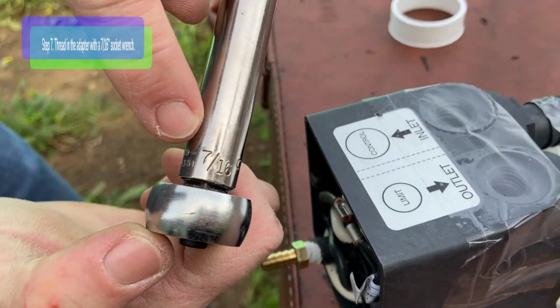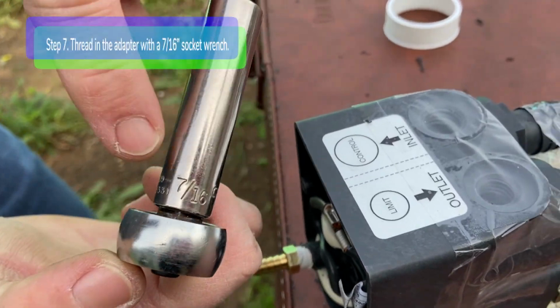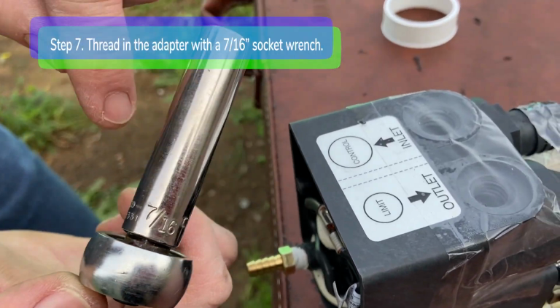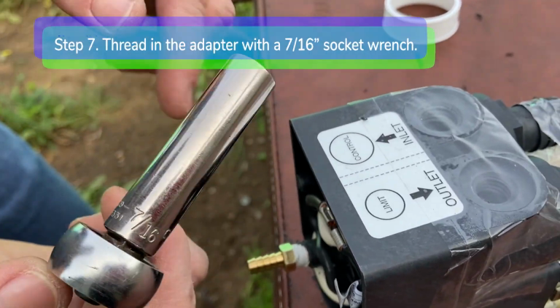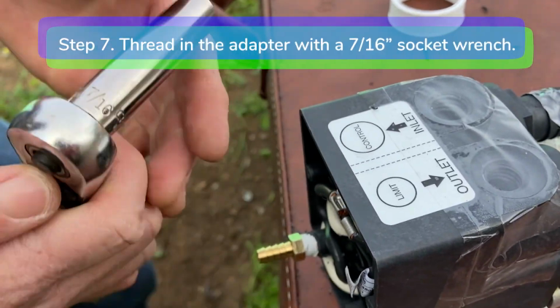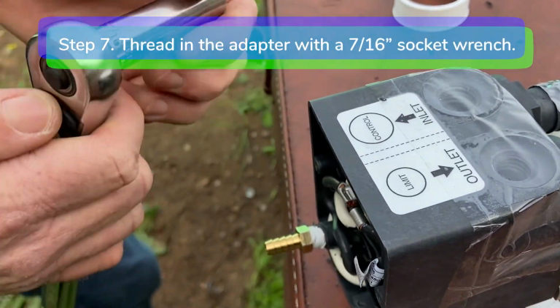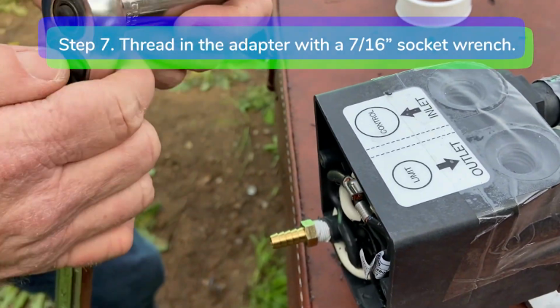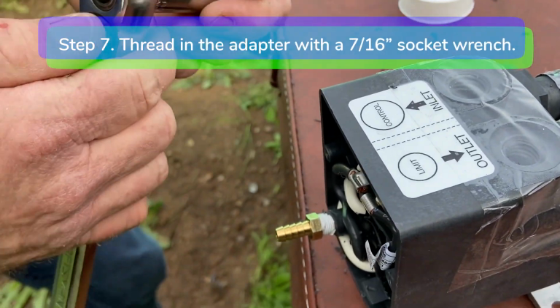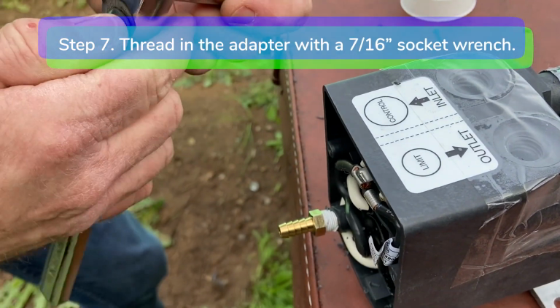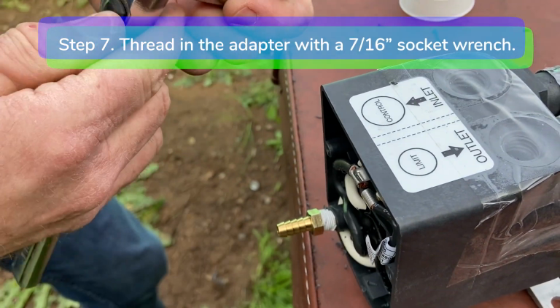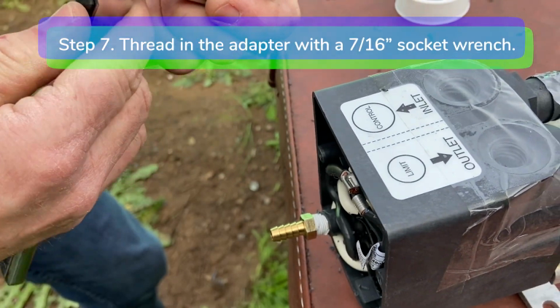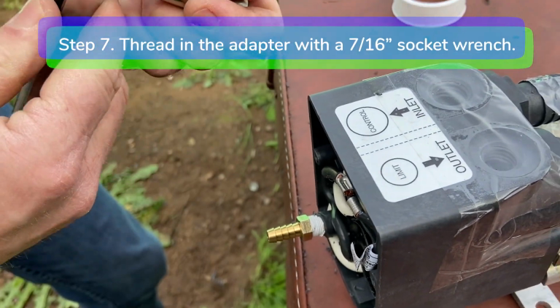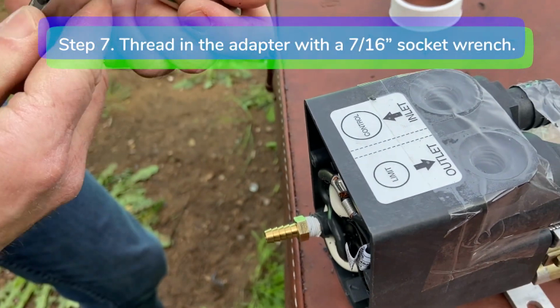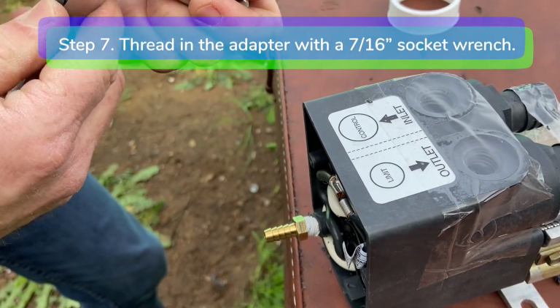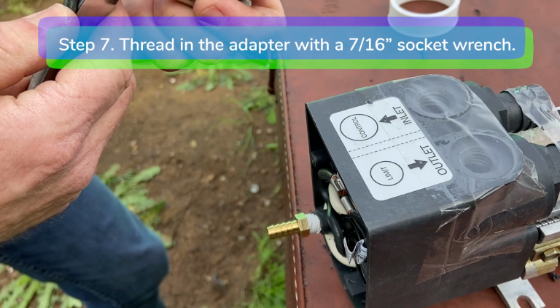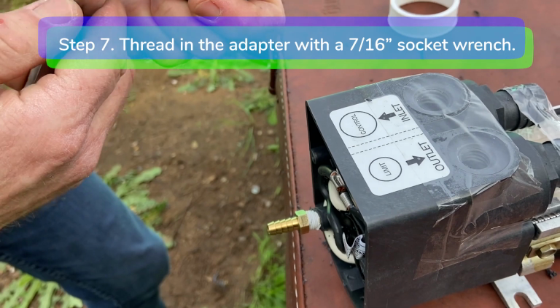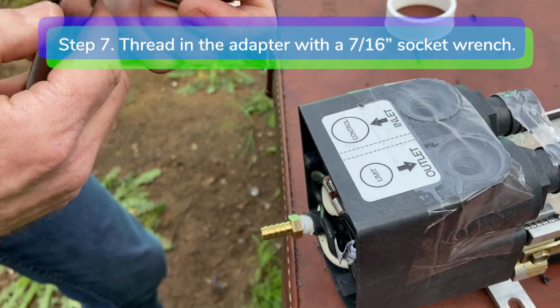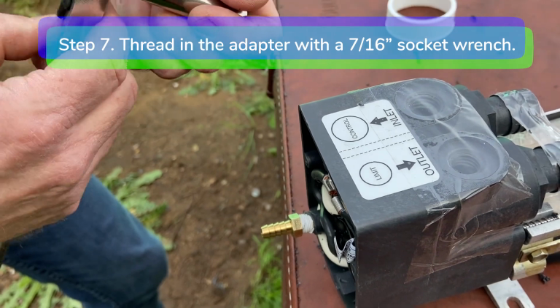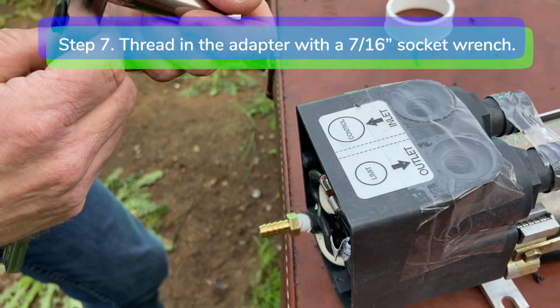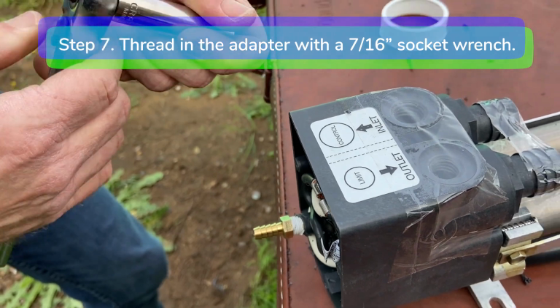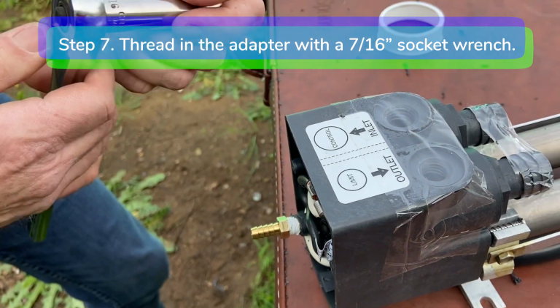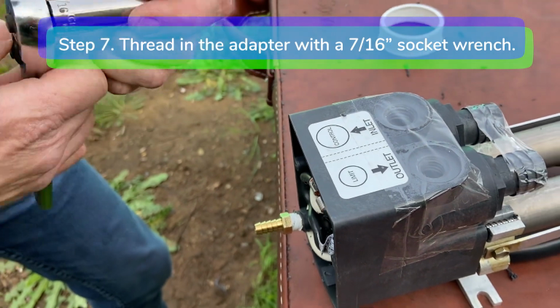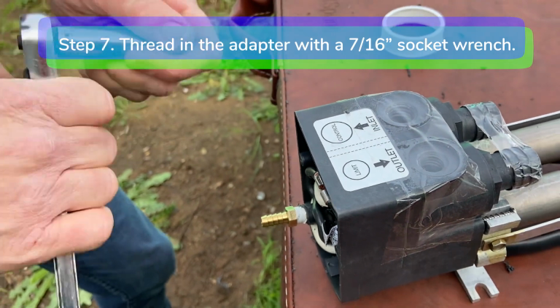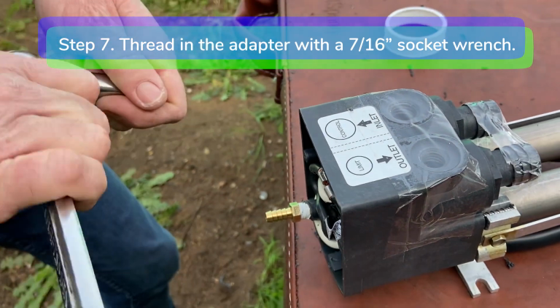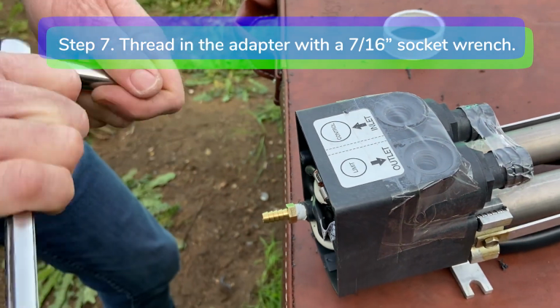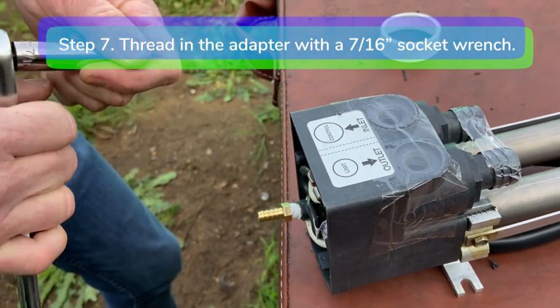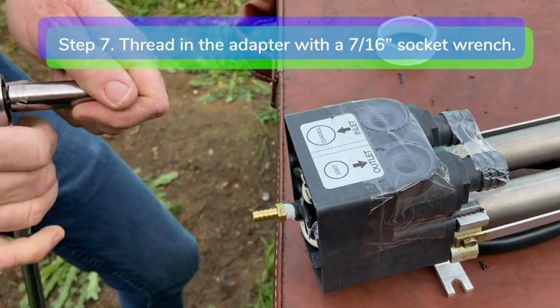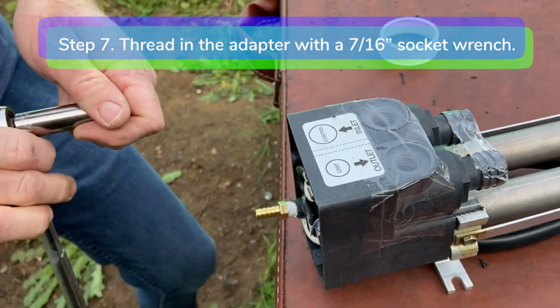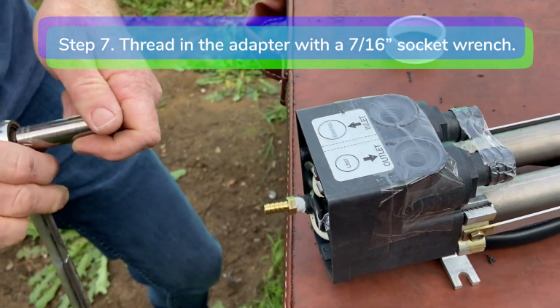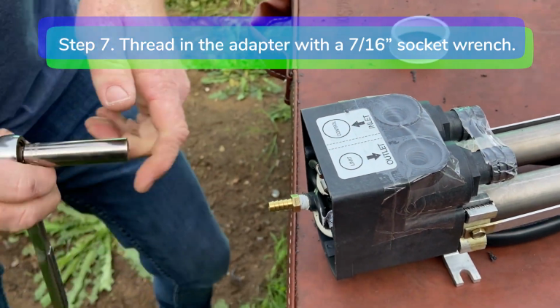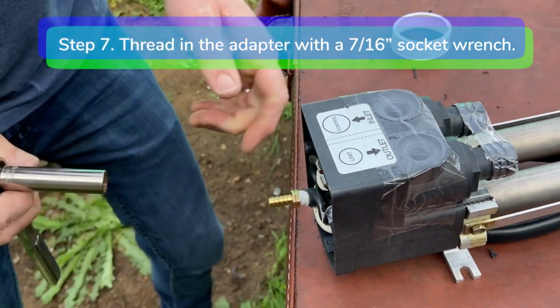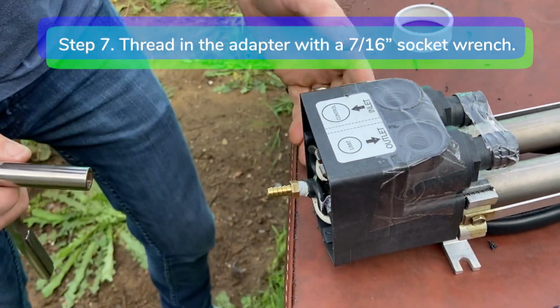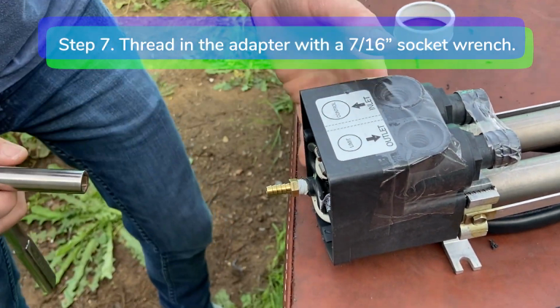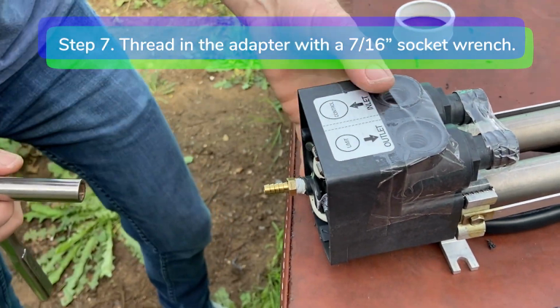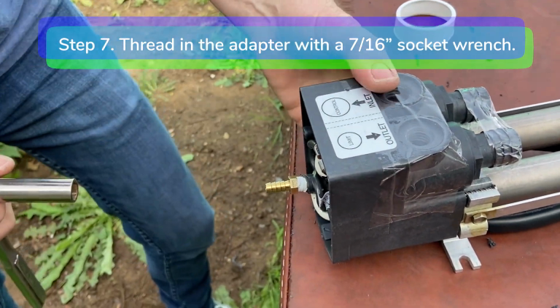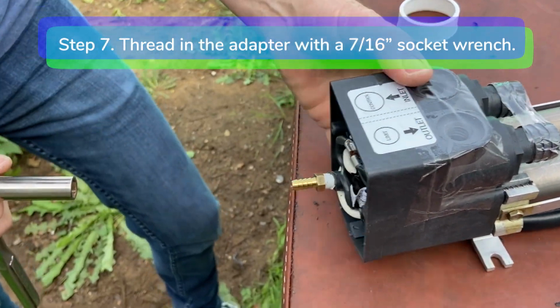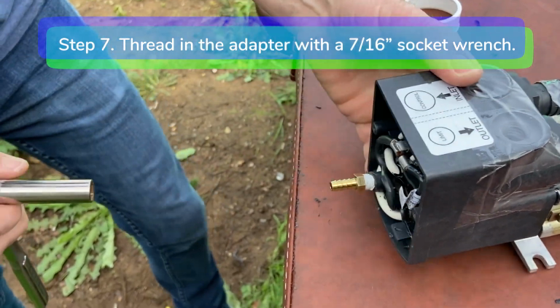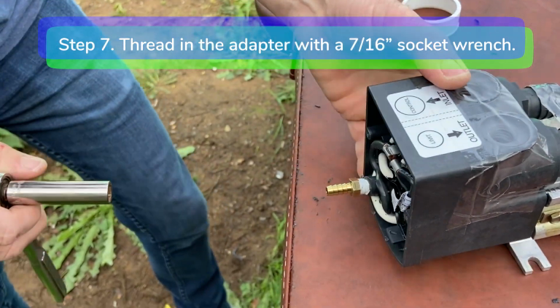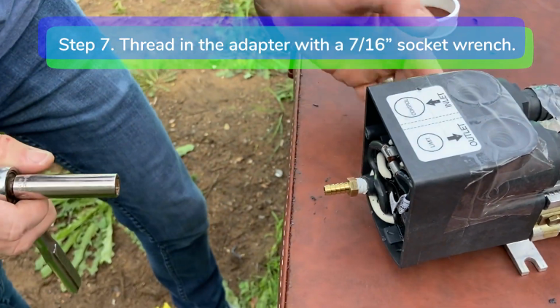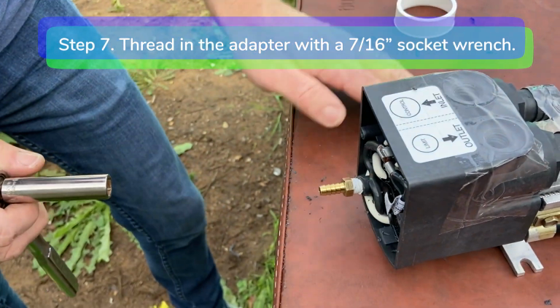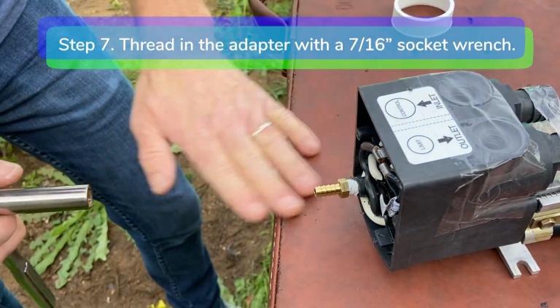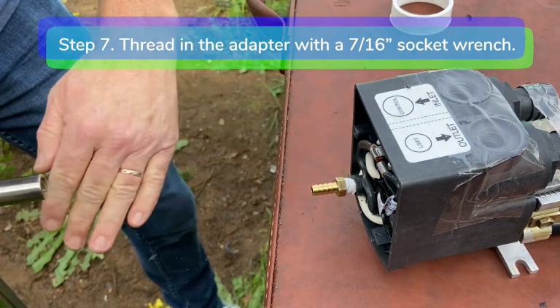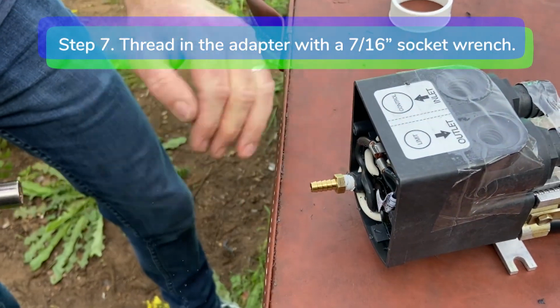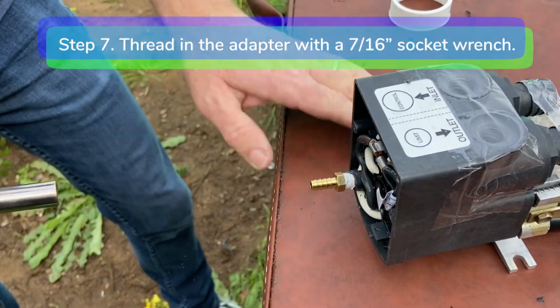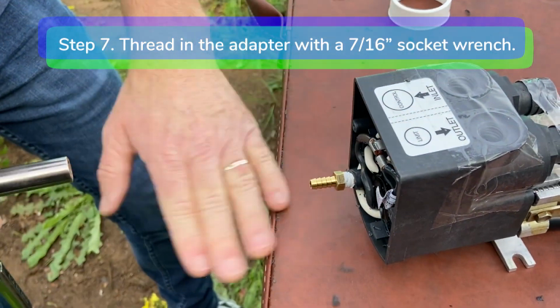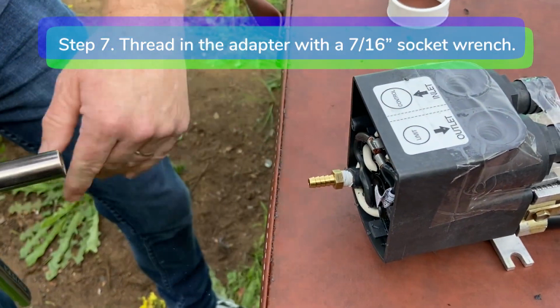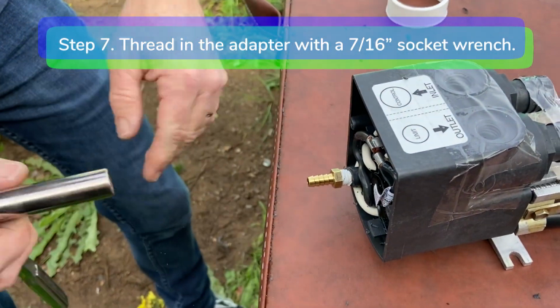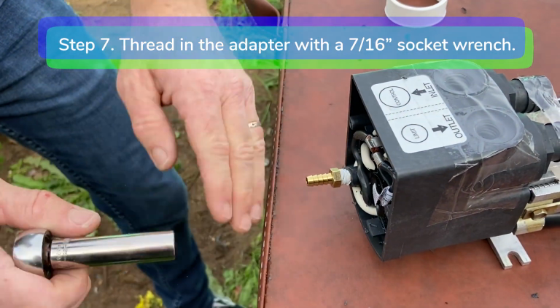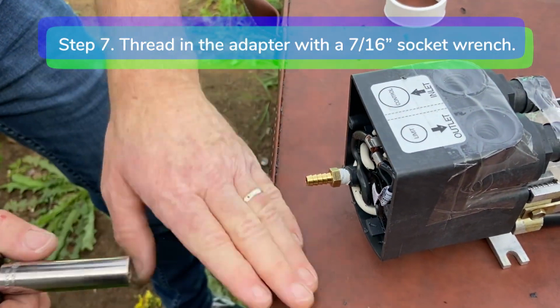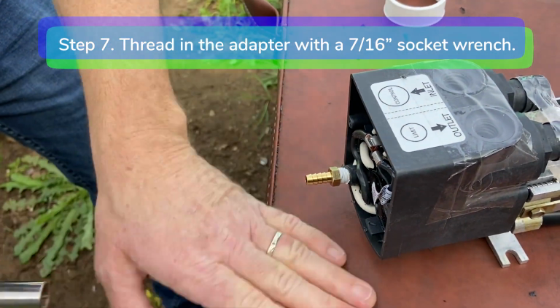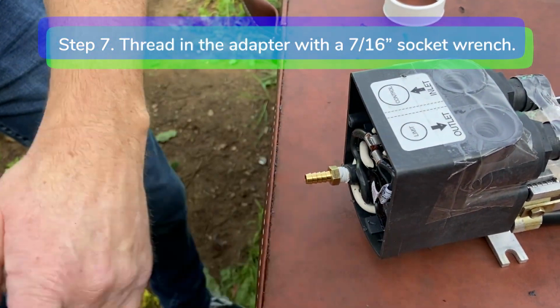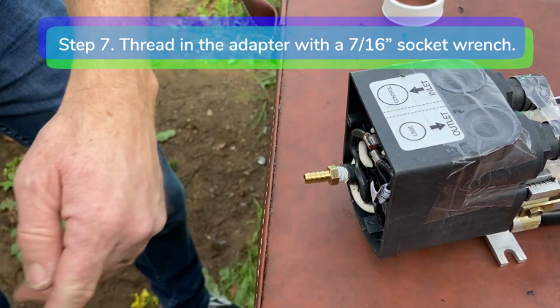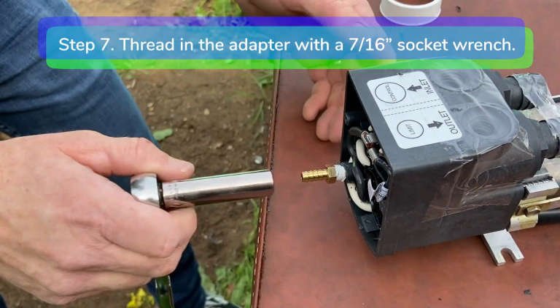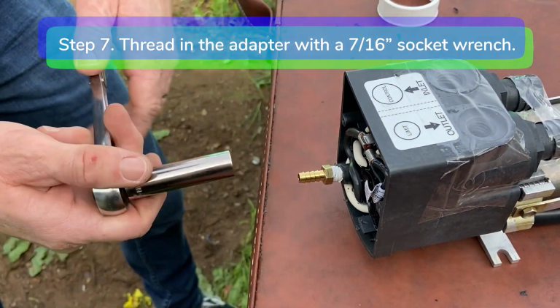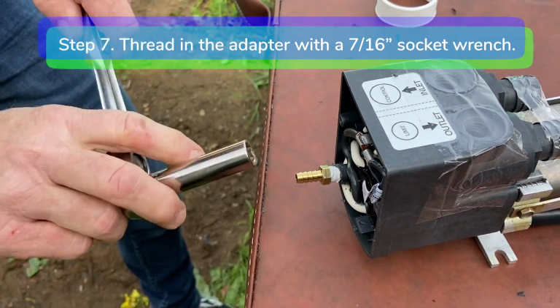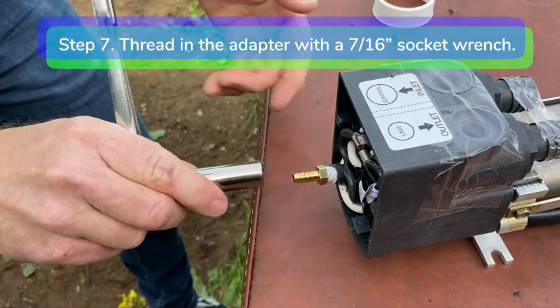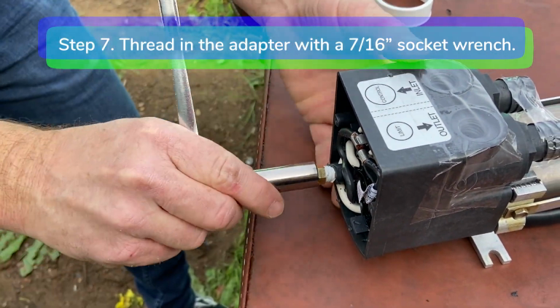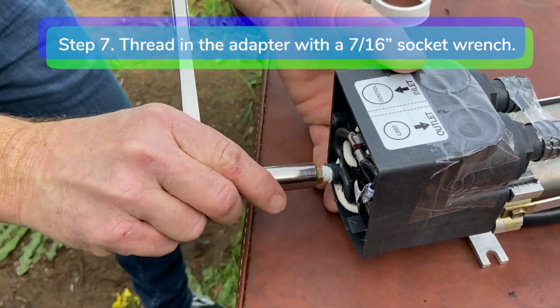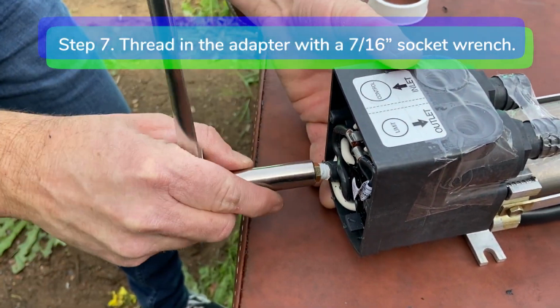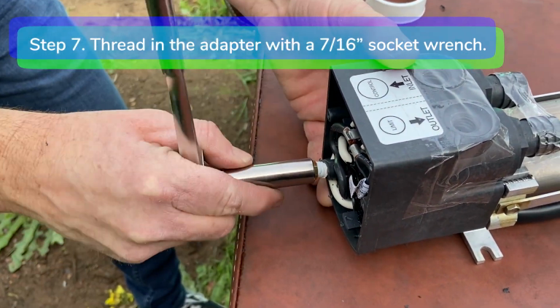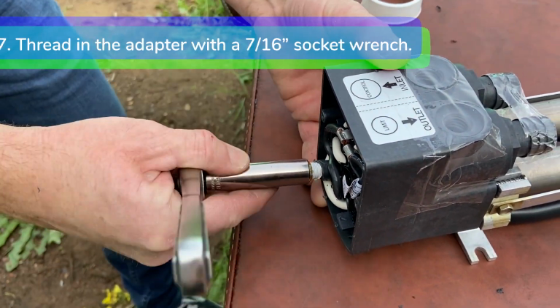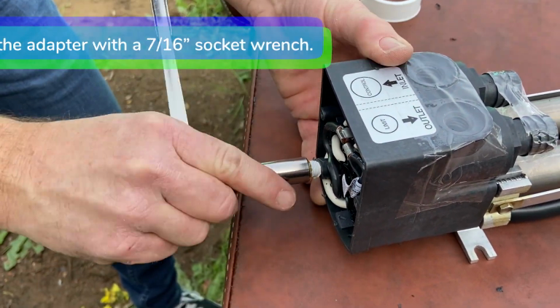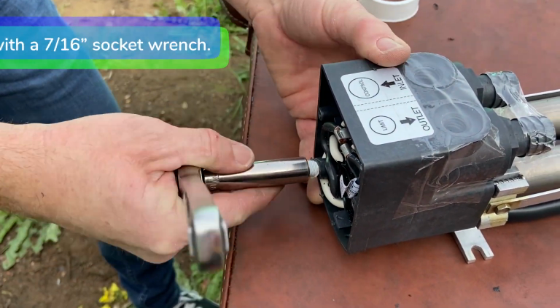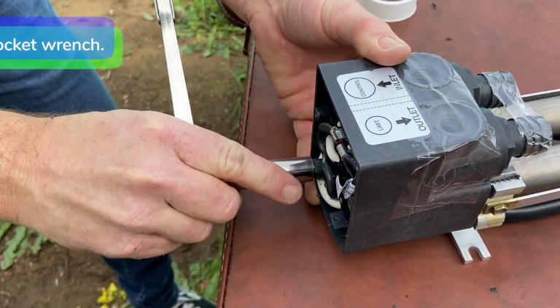Step 7. Thread in the hose barb adapter using a 7/16 inch socket wrench.